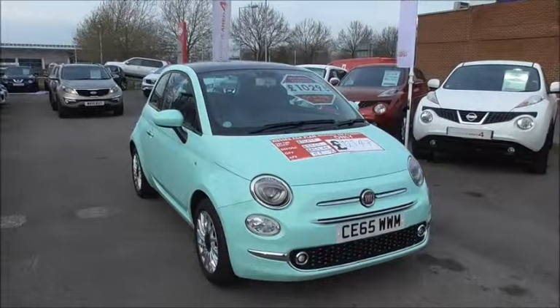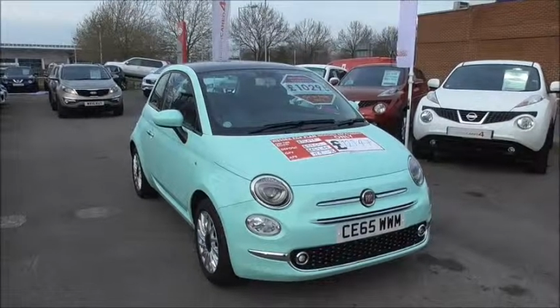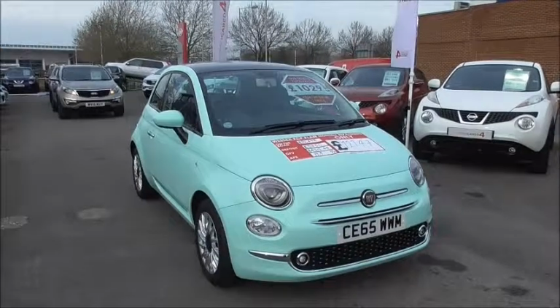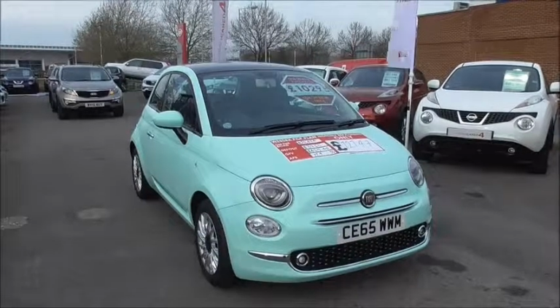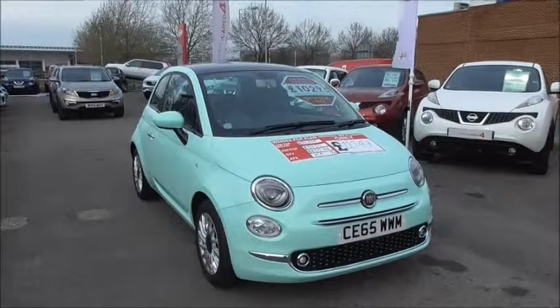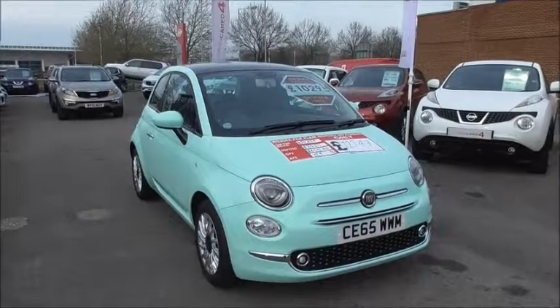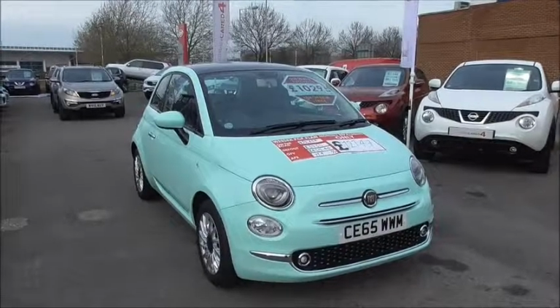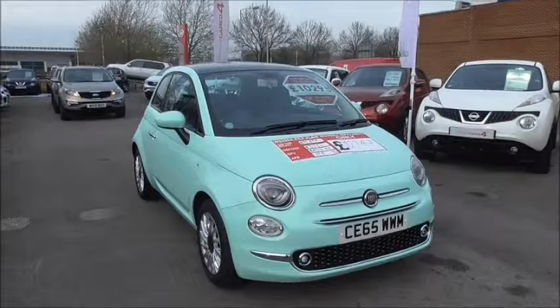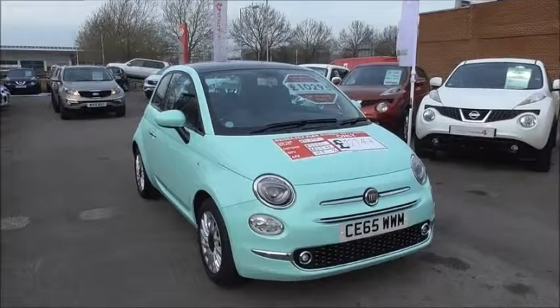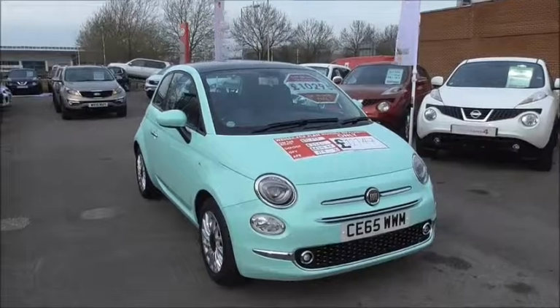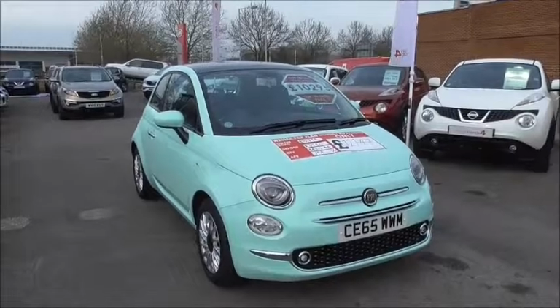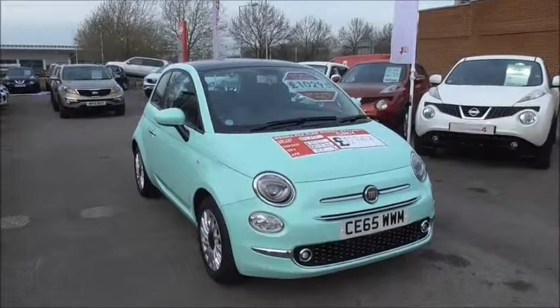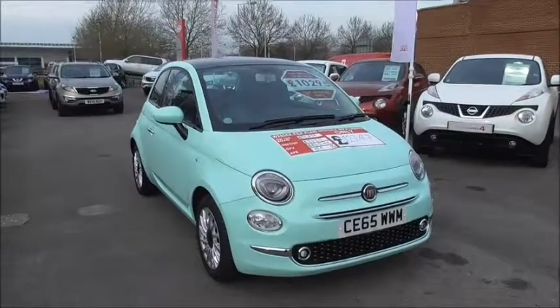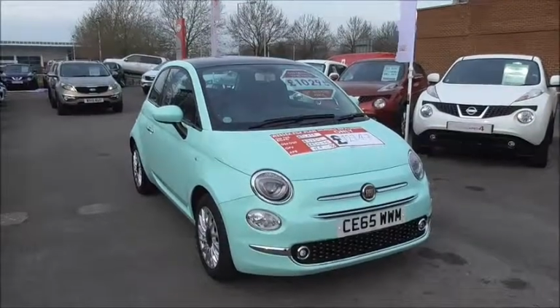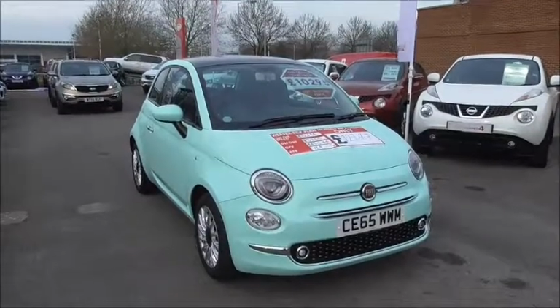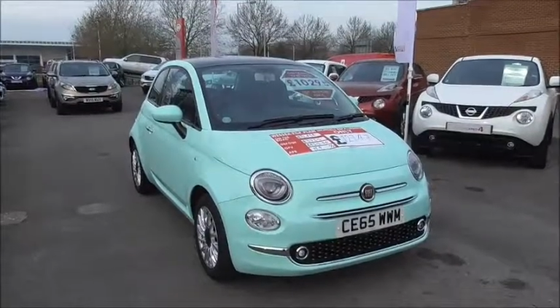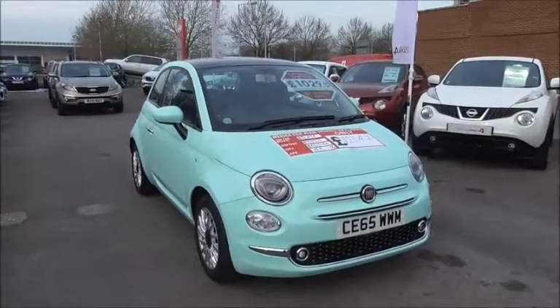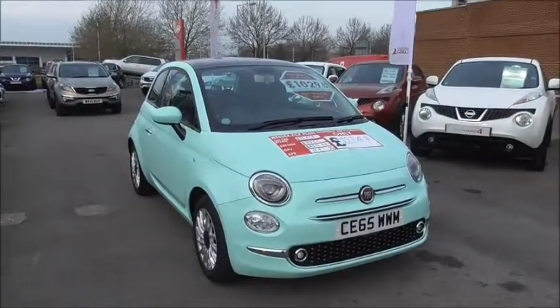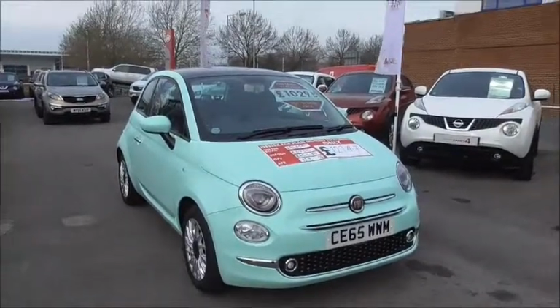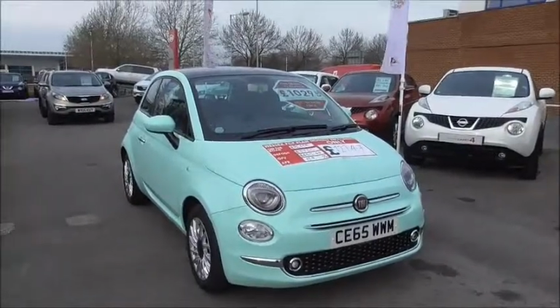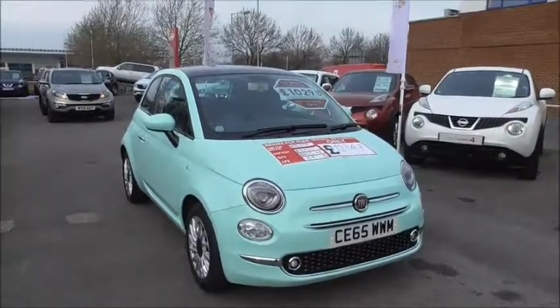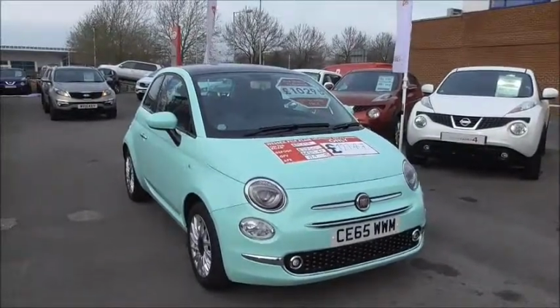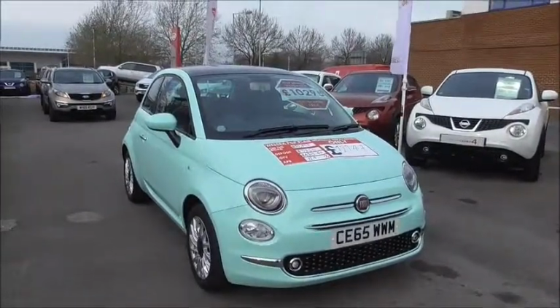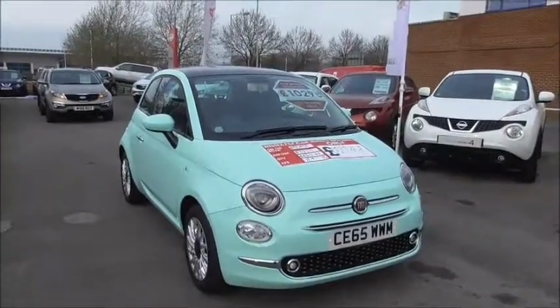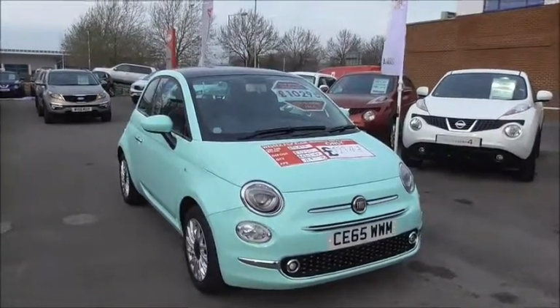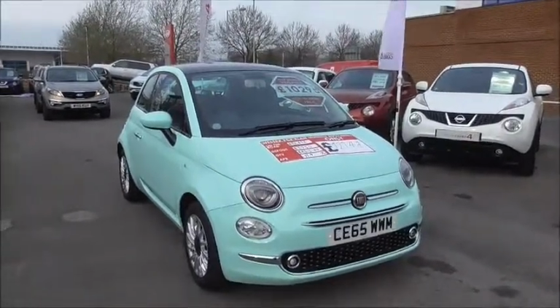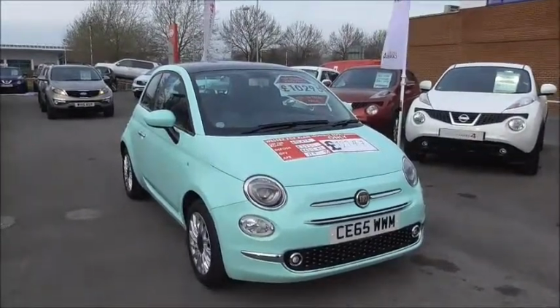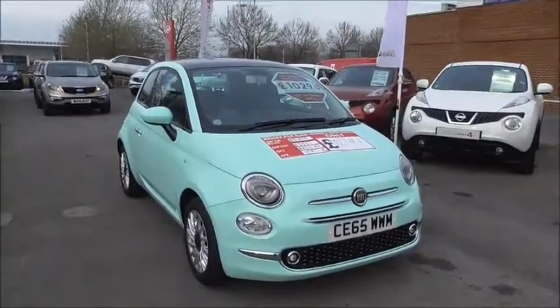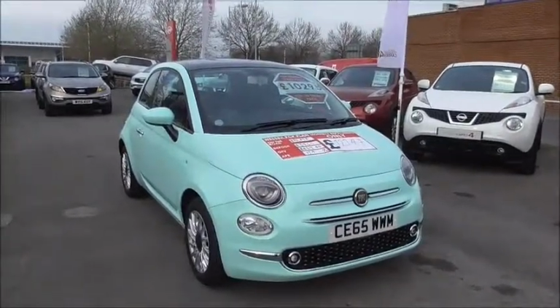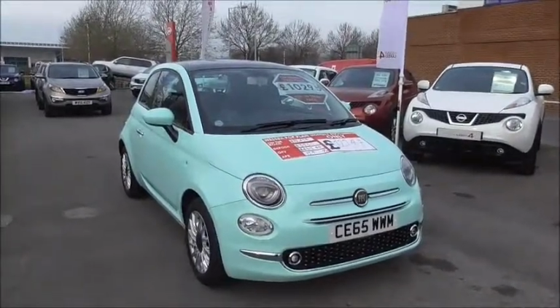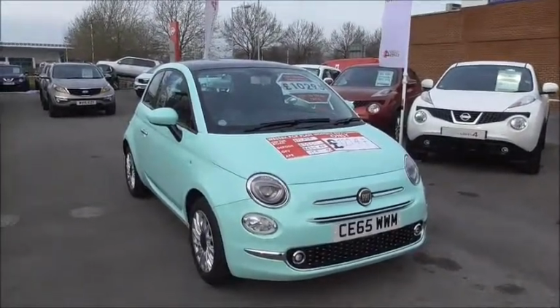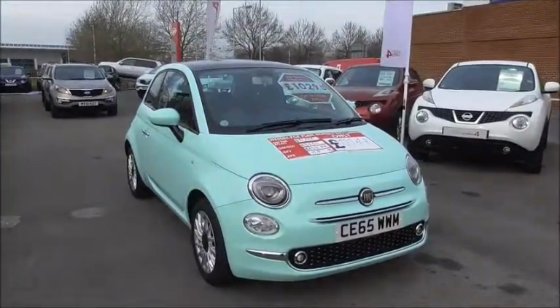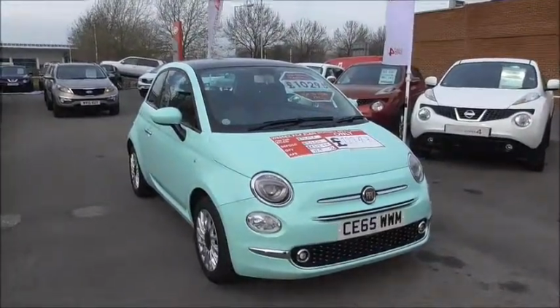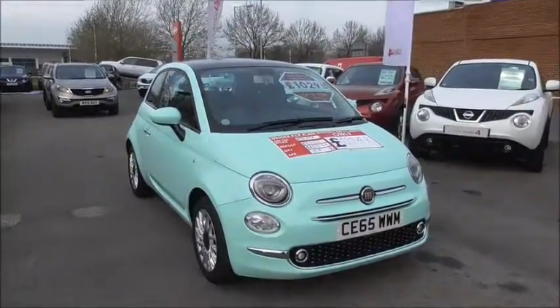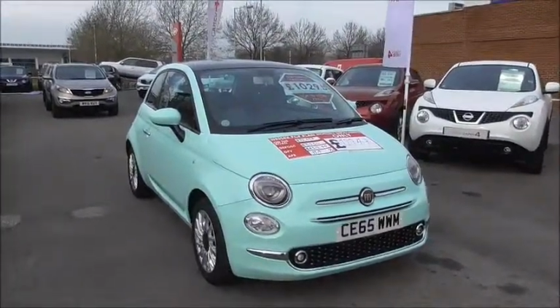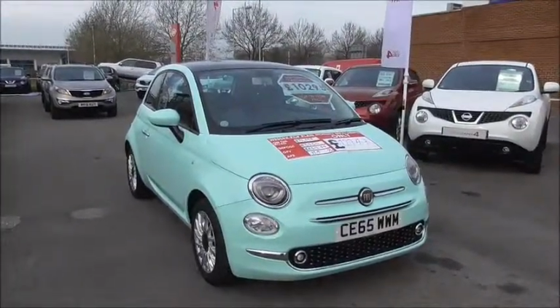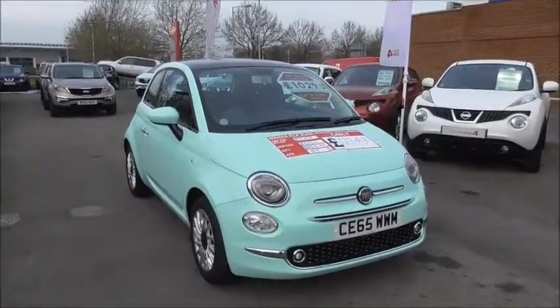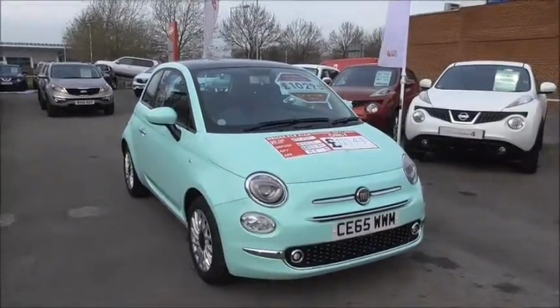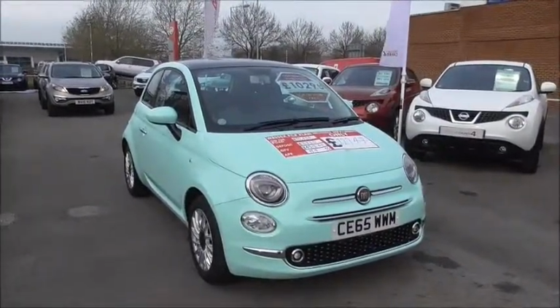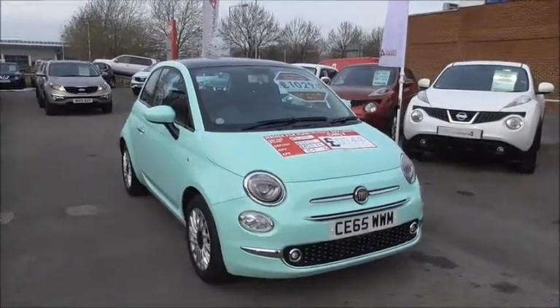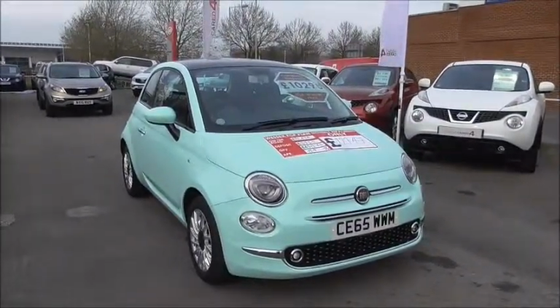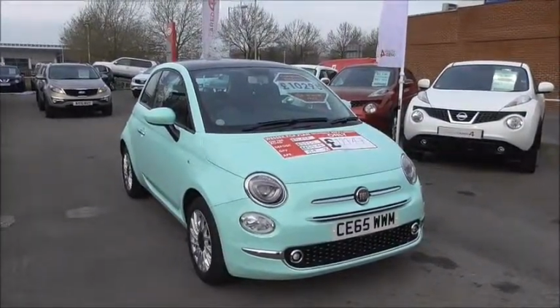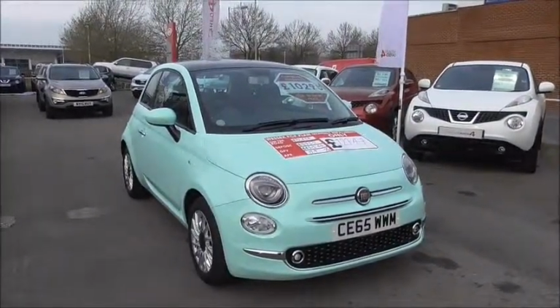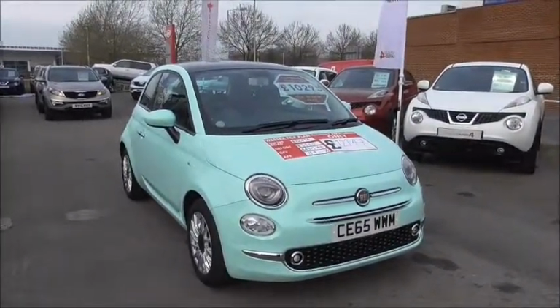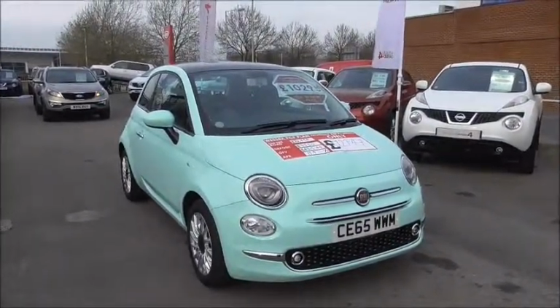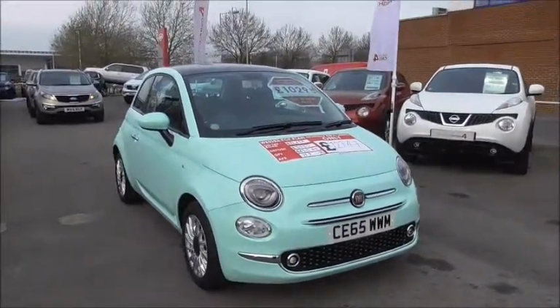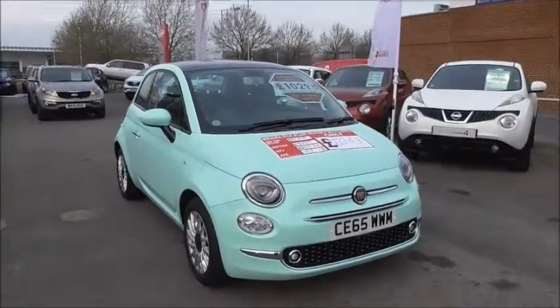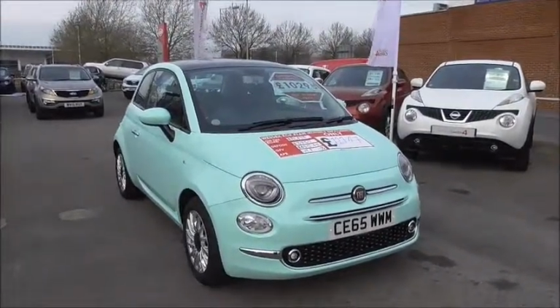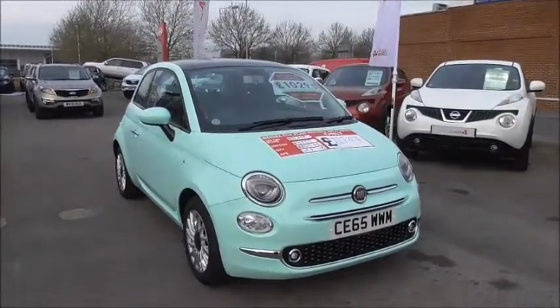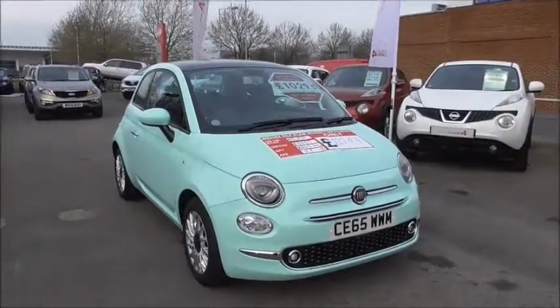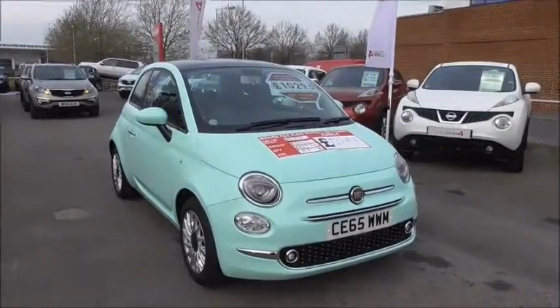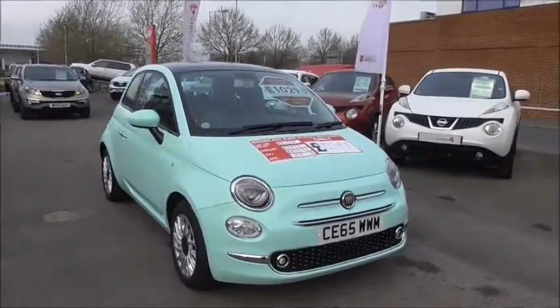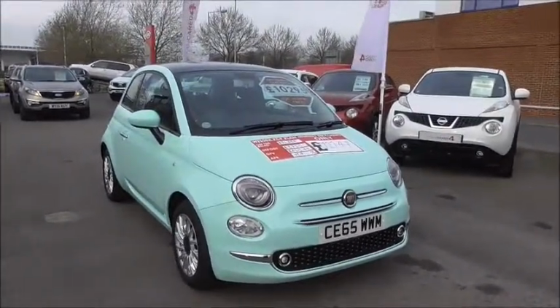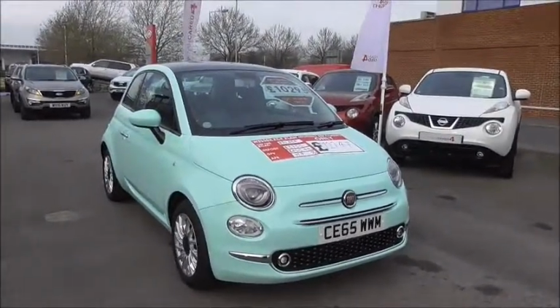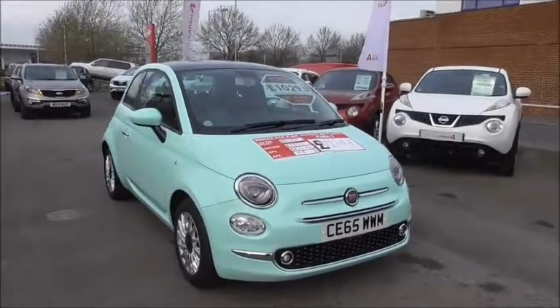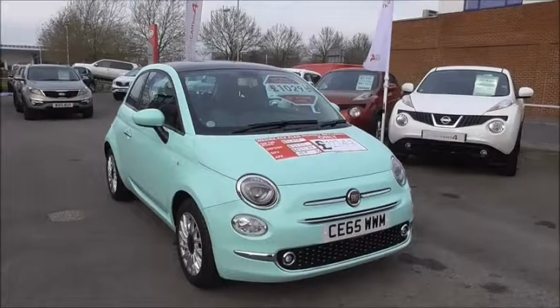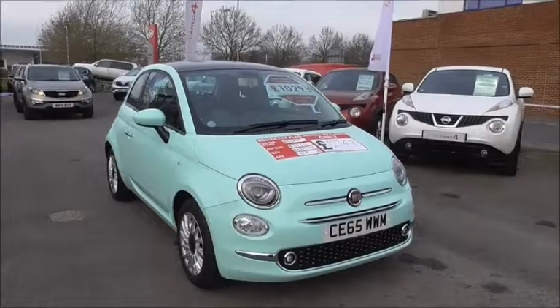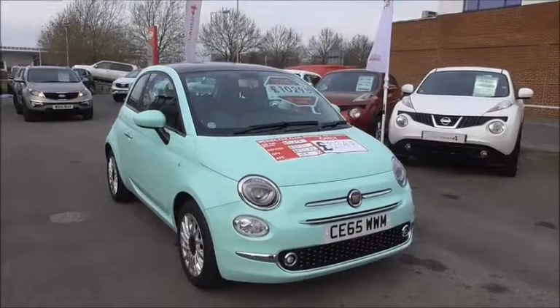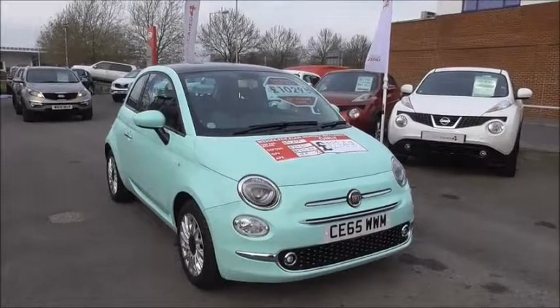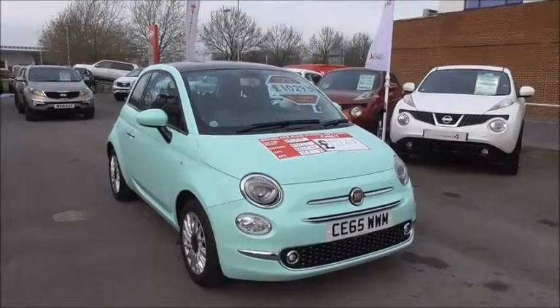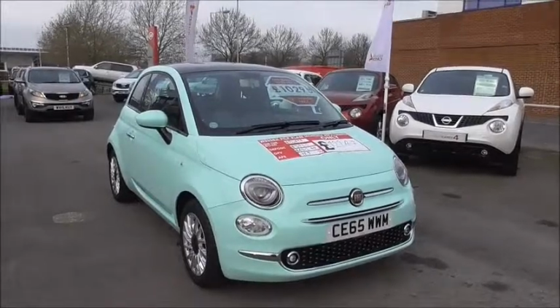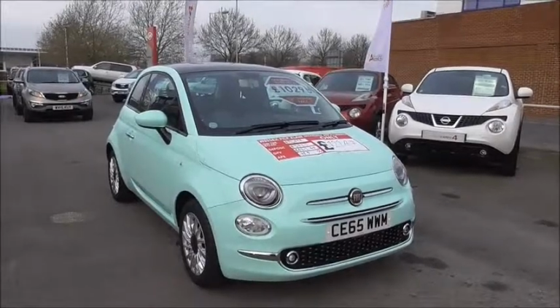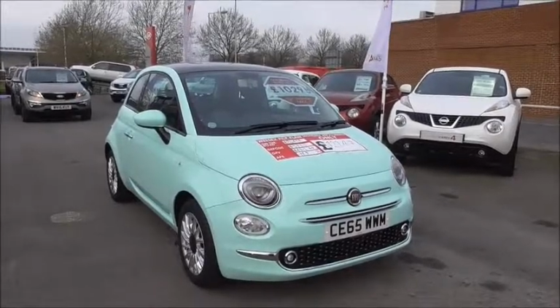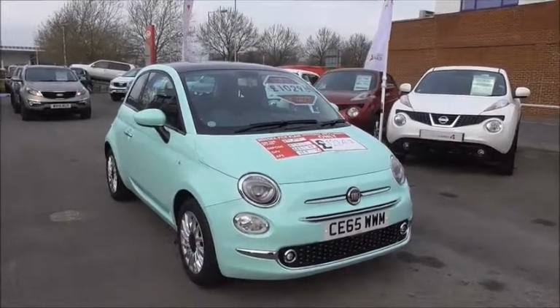Welcome to Wessex Fiat of Gloucester. I'm here today to show you around this 2015 pre-registered Fiat 500 Lounge.